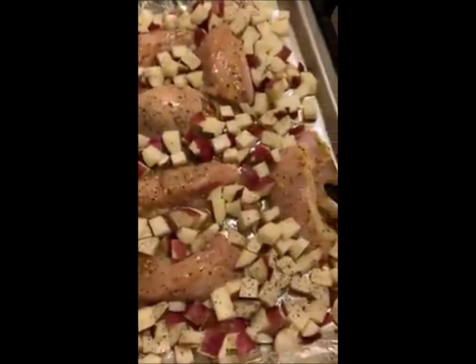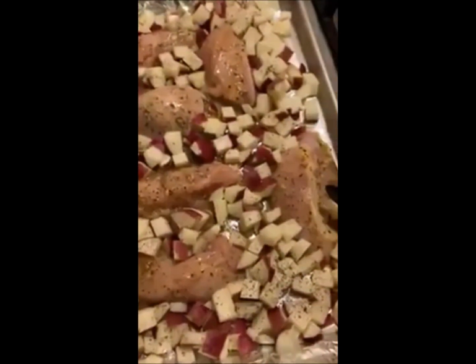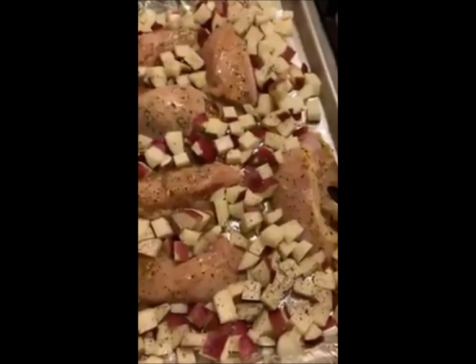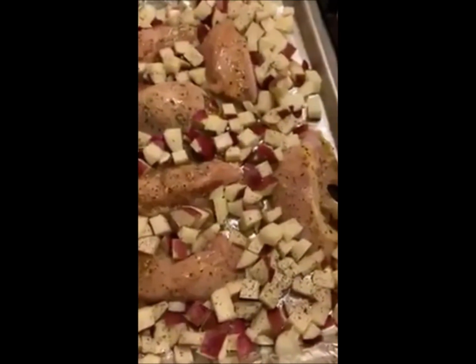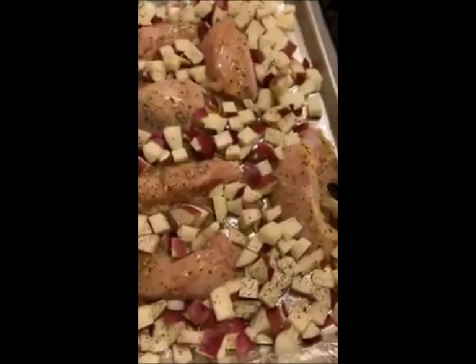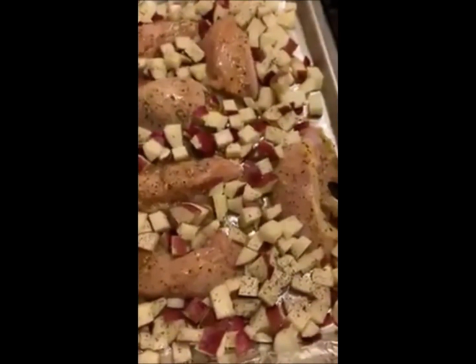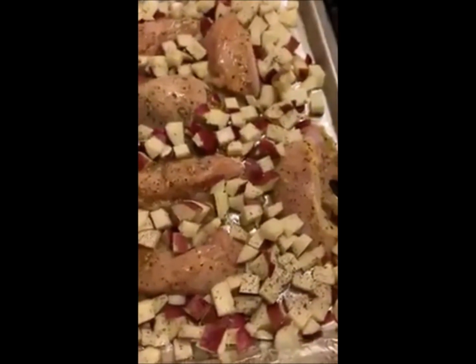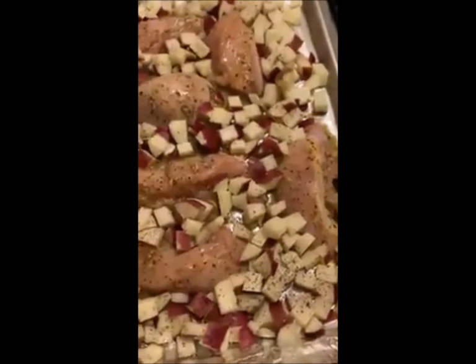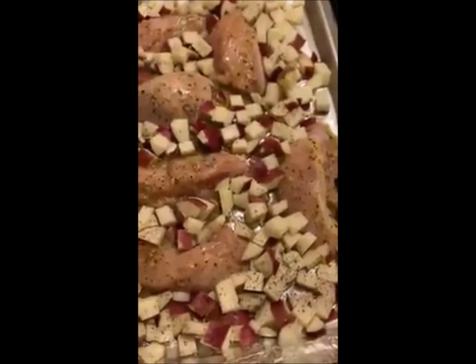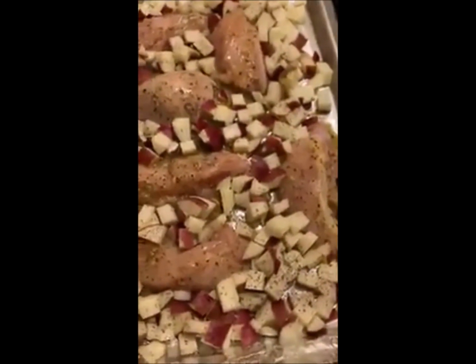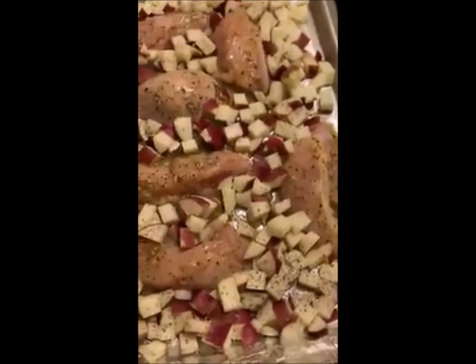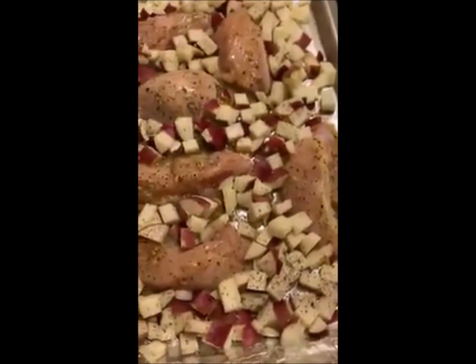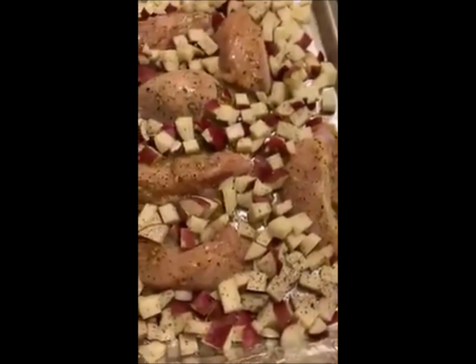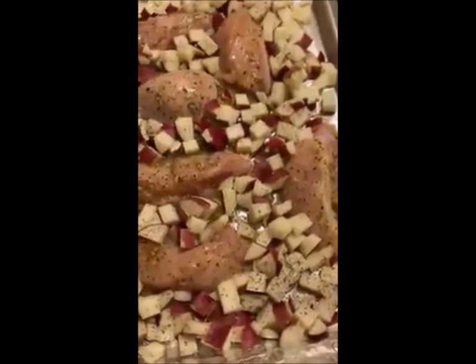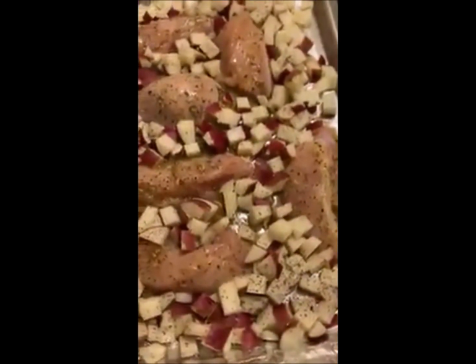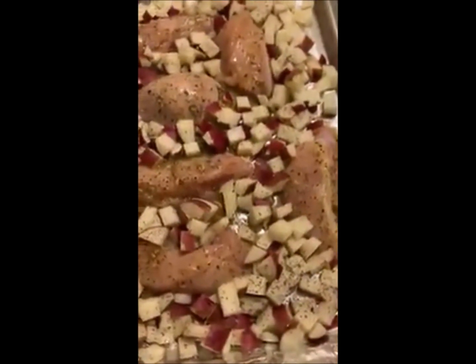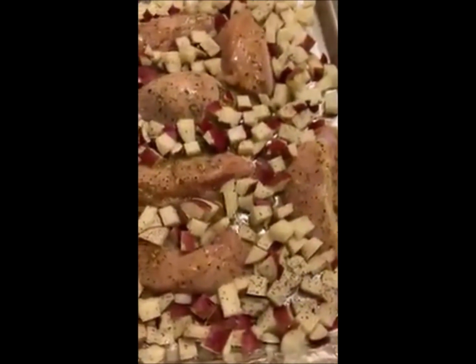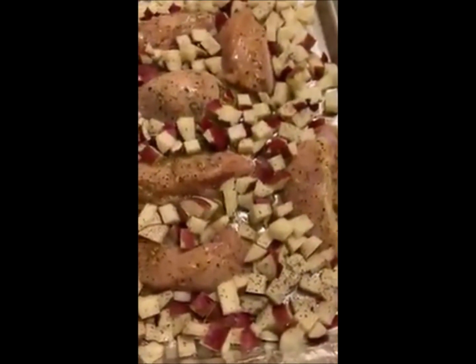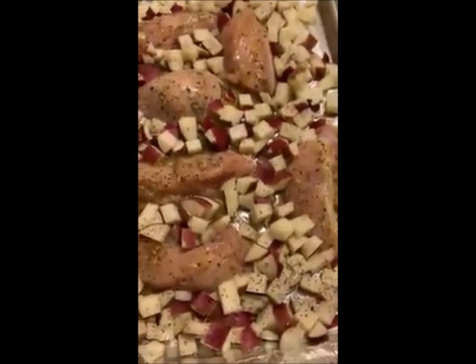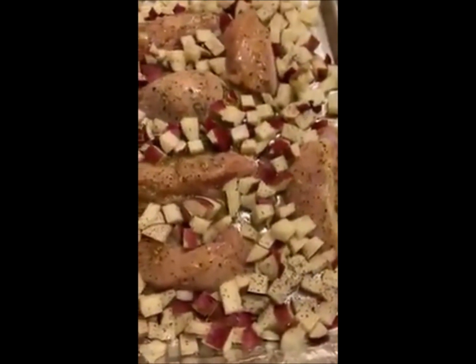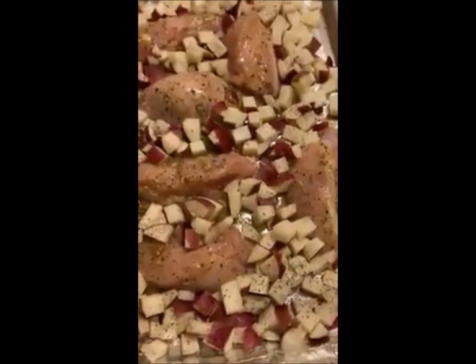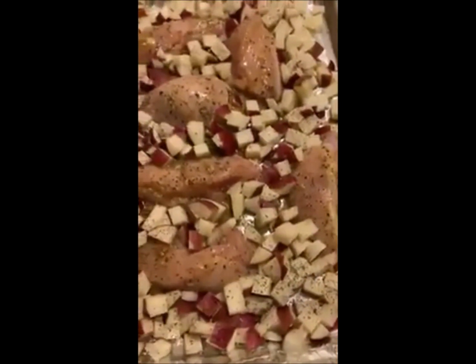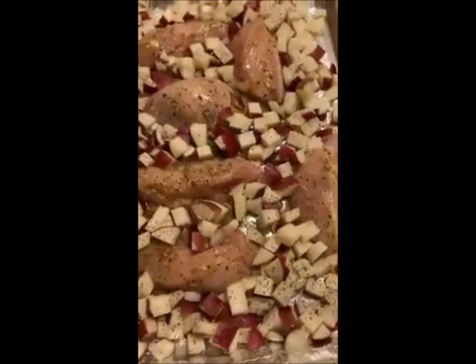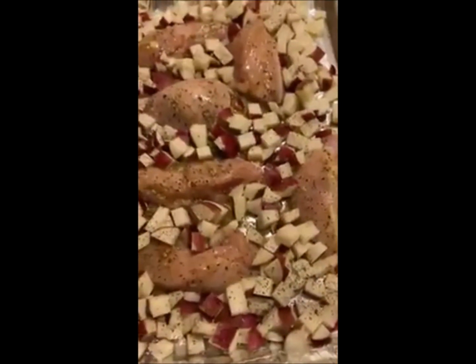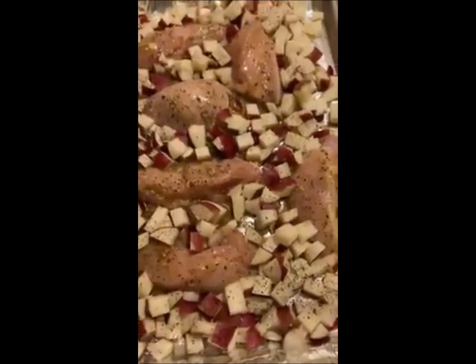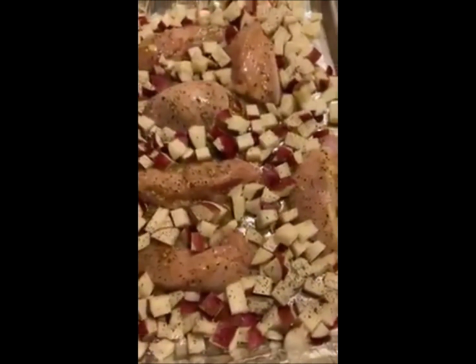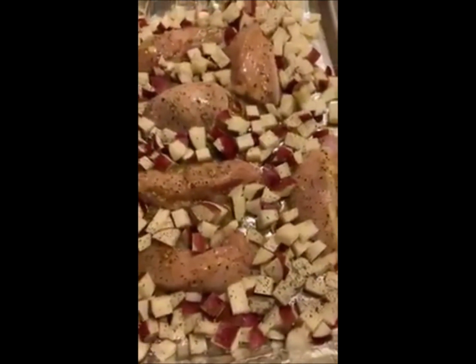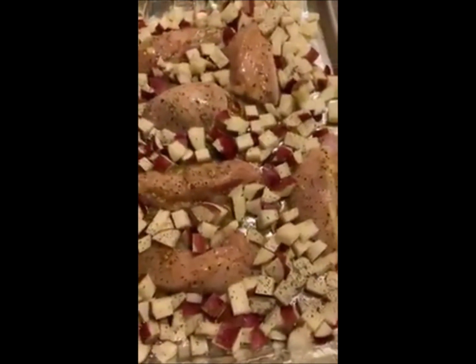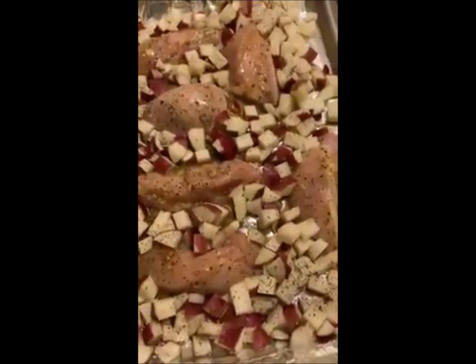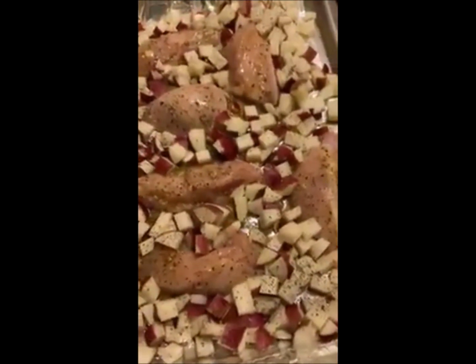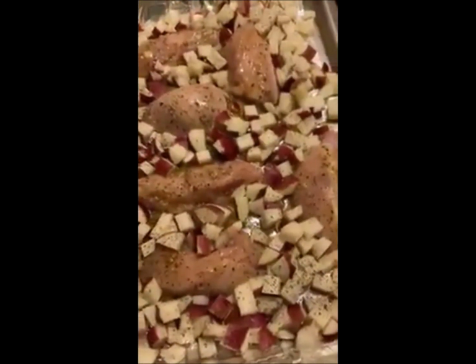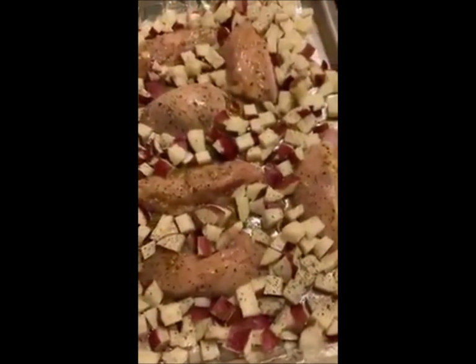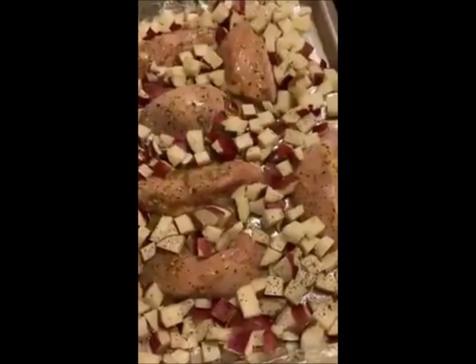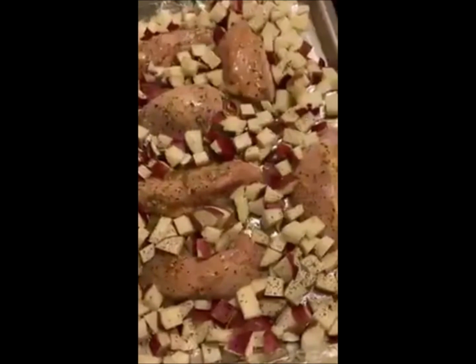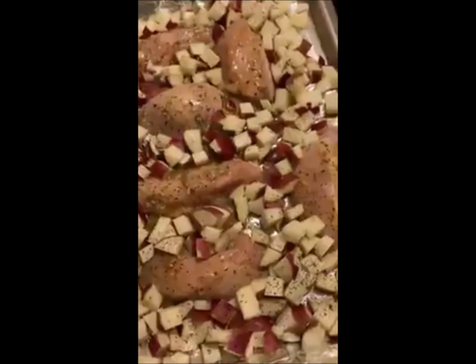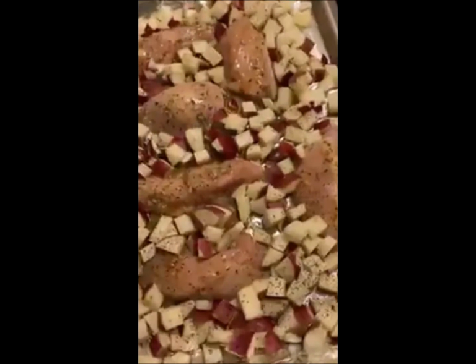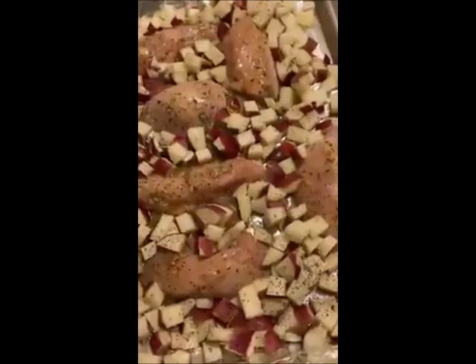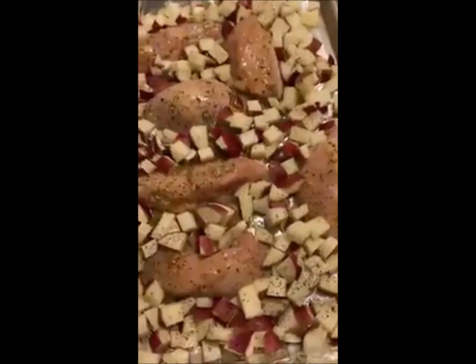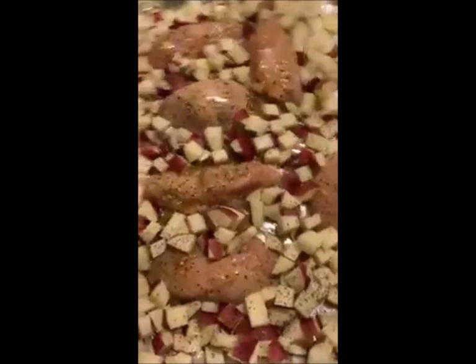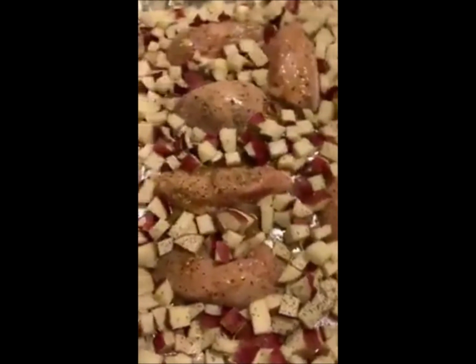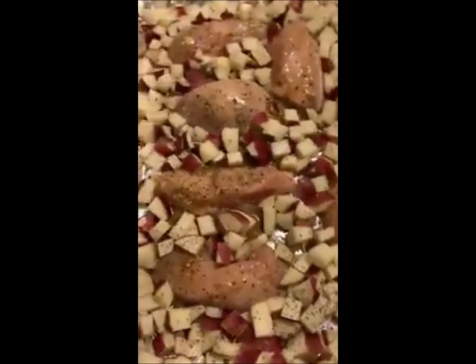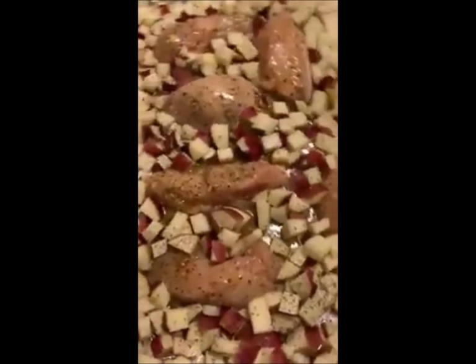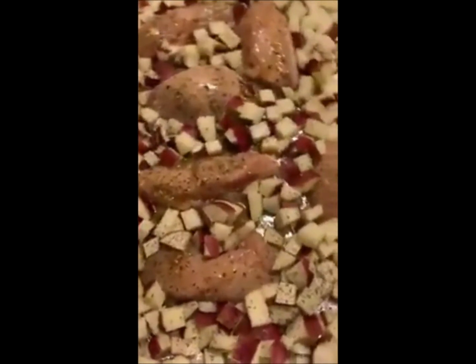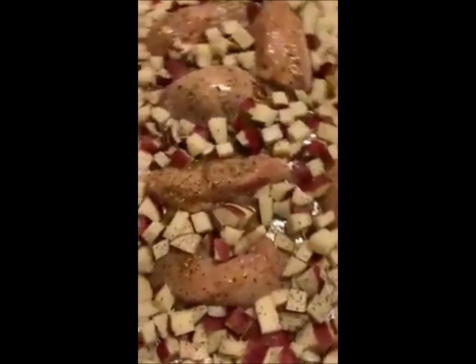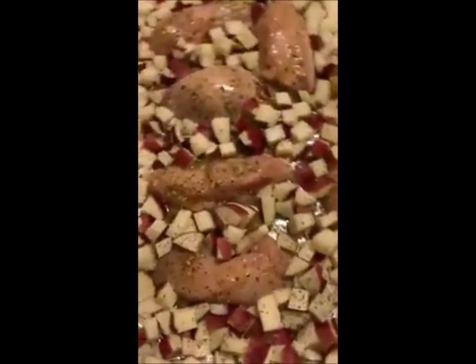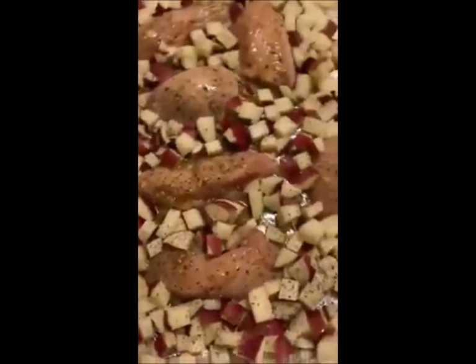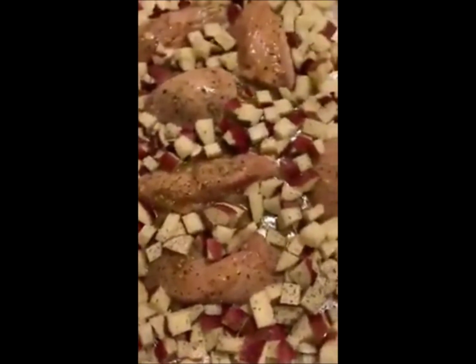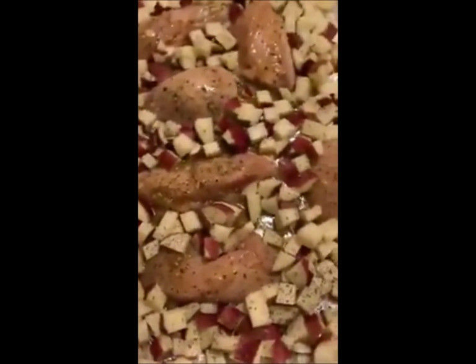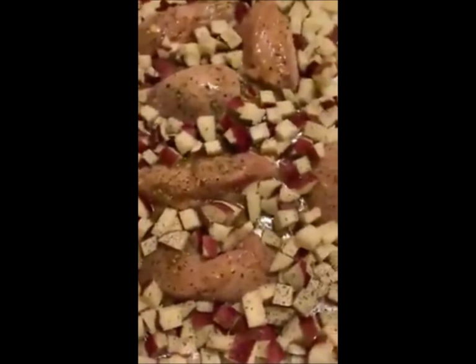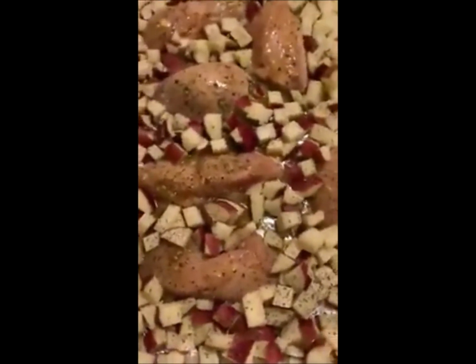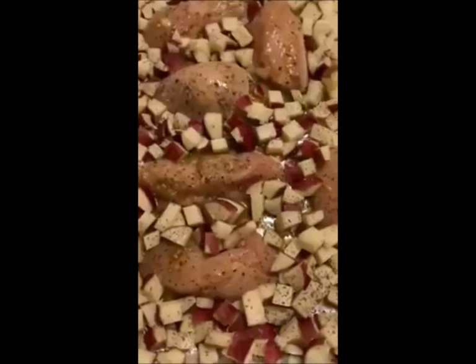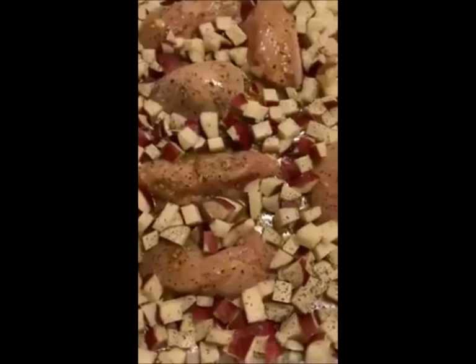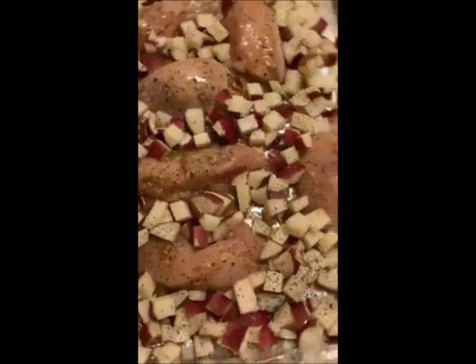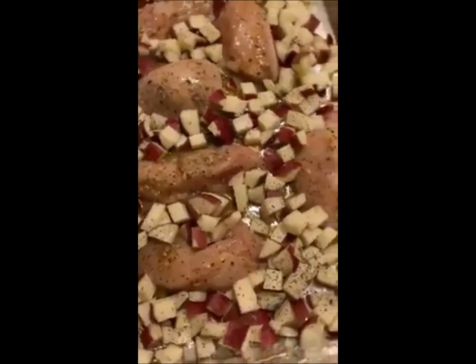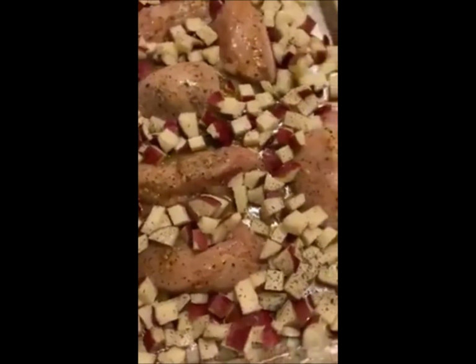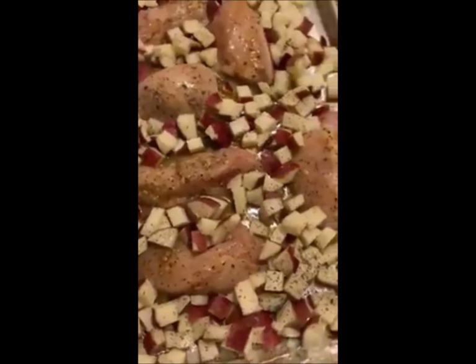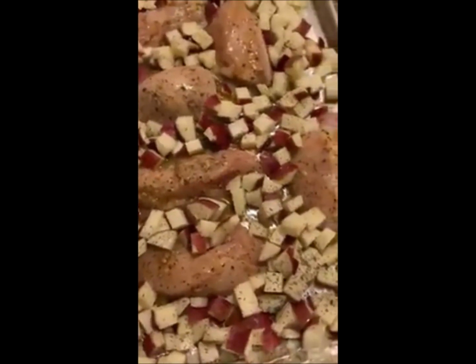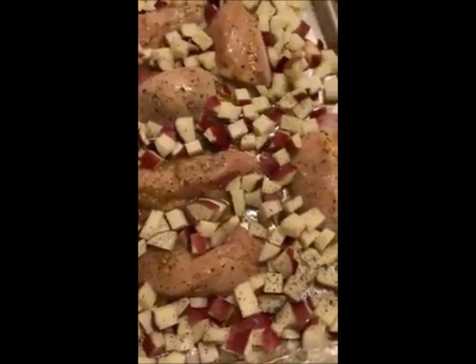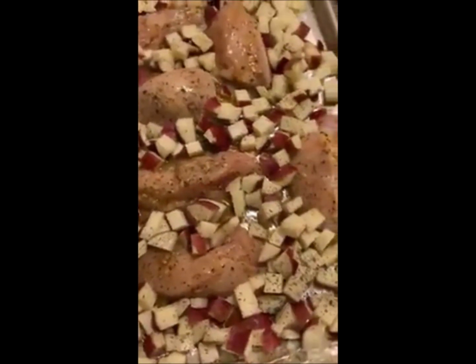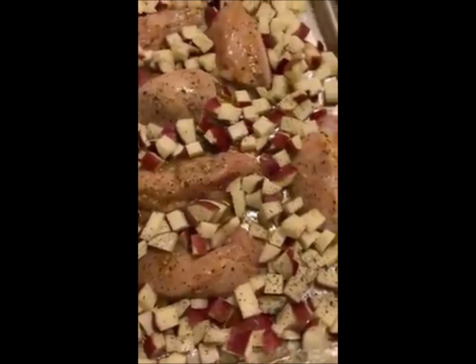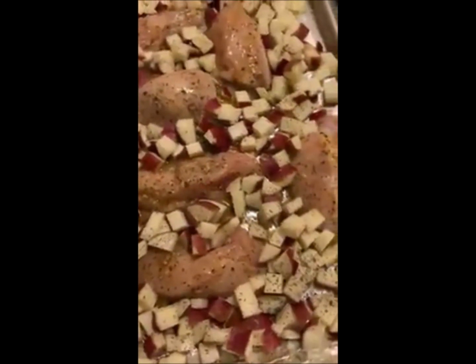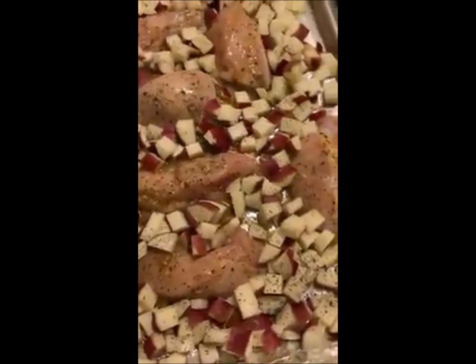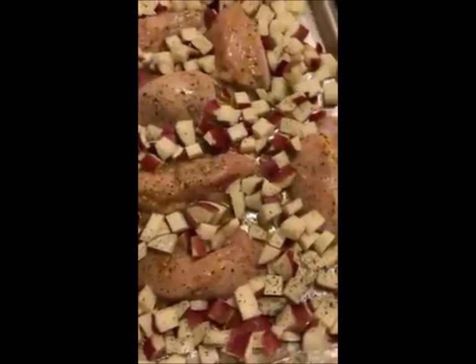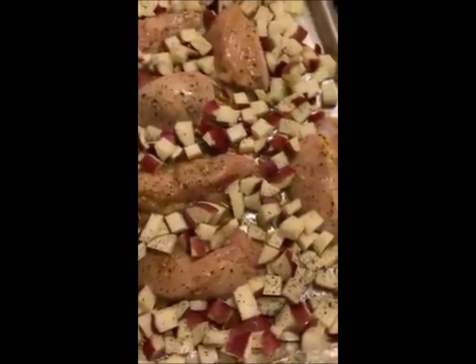So hopefully this has been helpful. Let me know what sheet pan dinners you are making, and then I'll let you see when this is done.